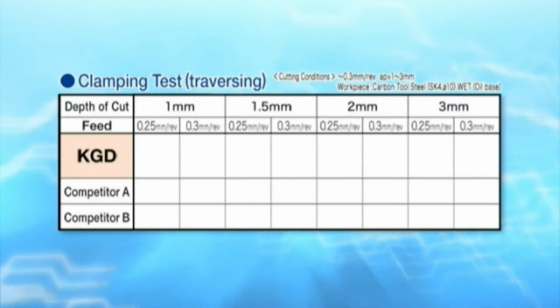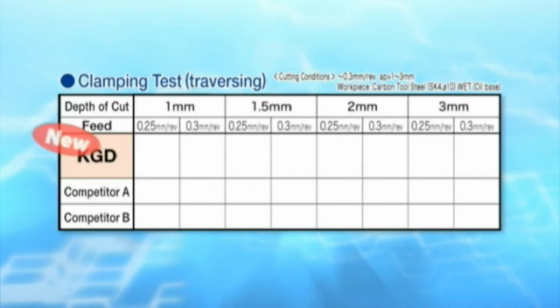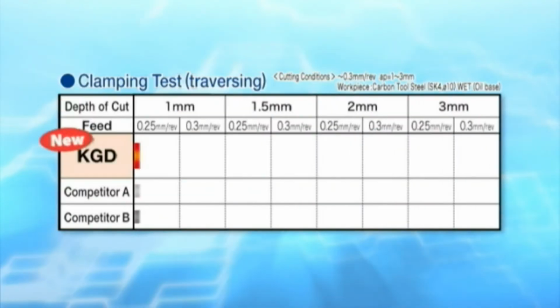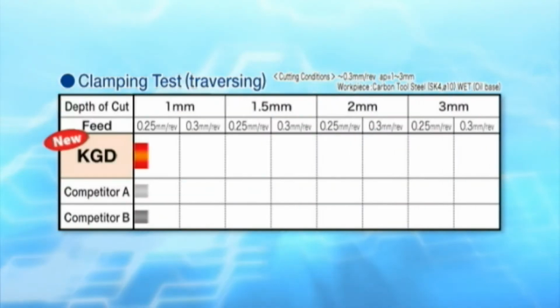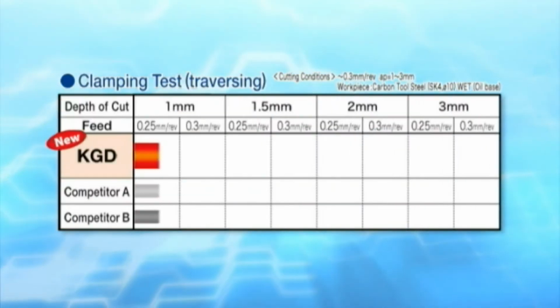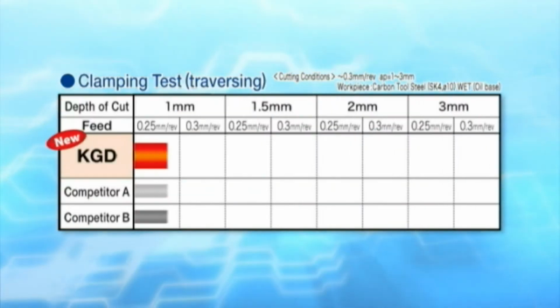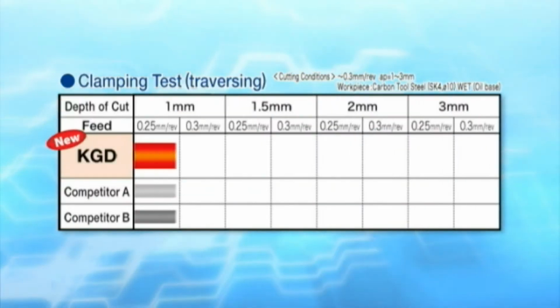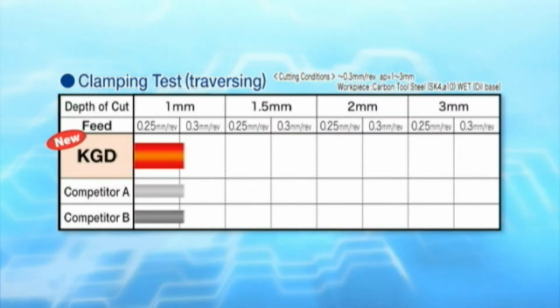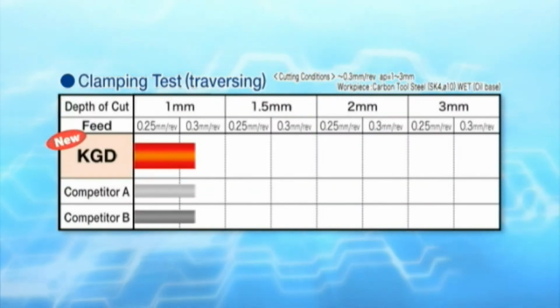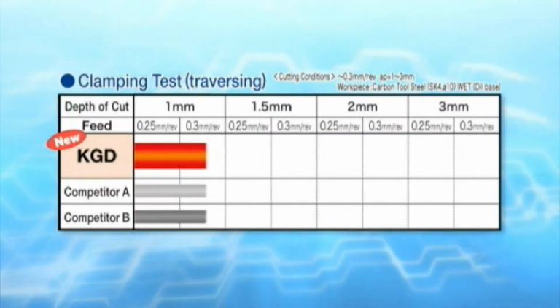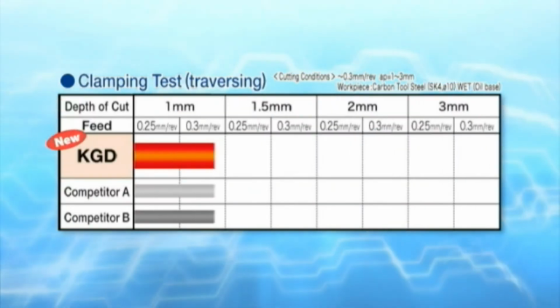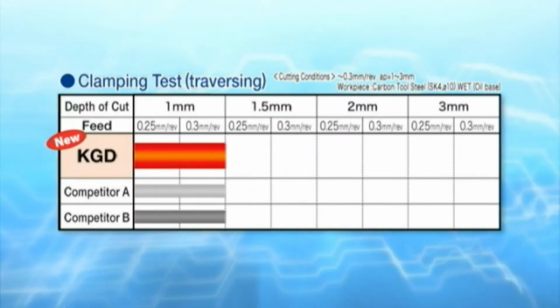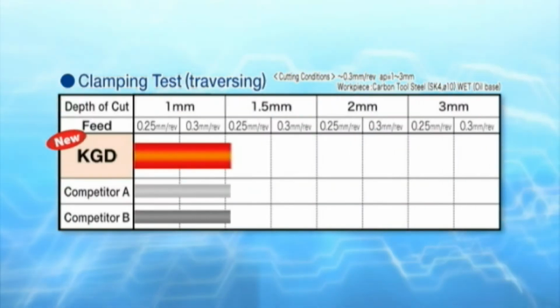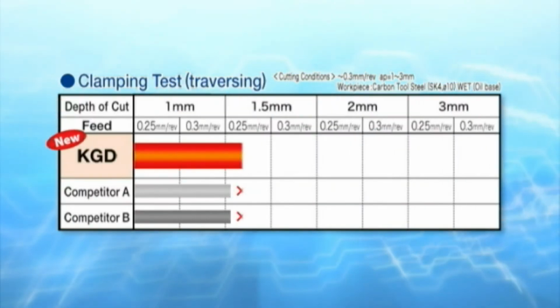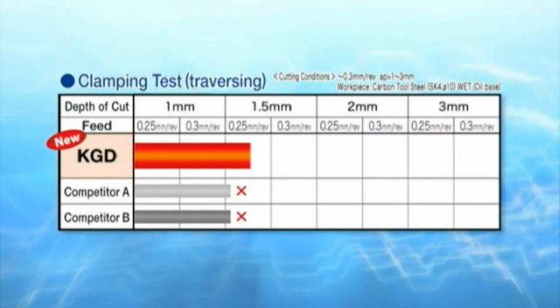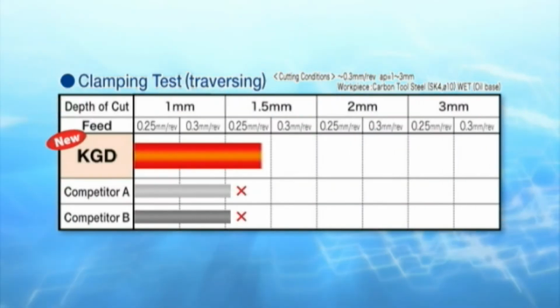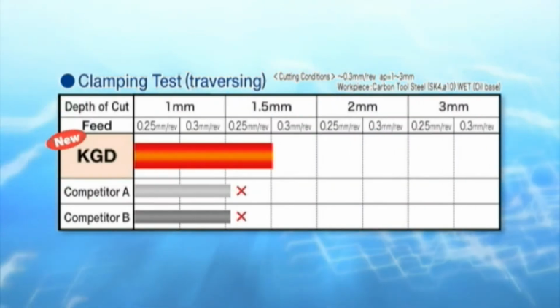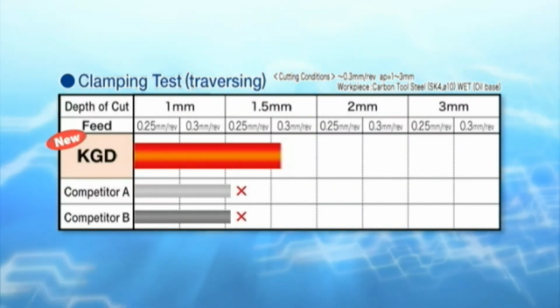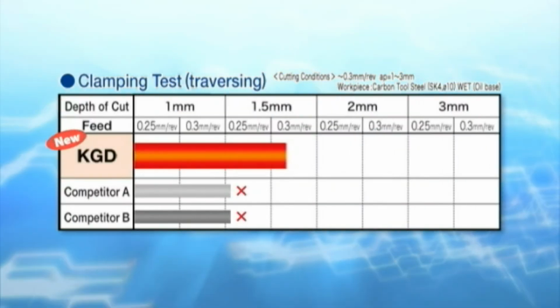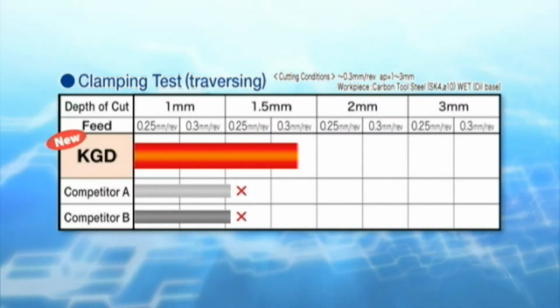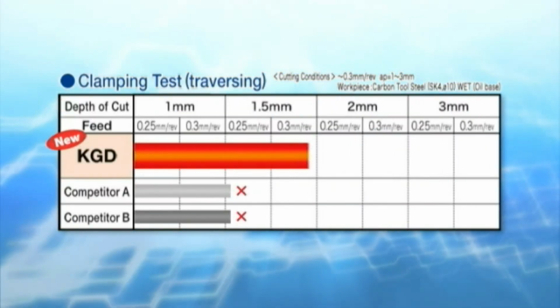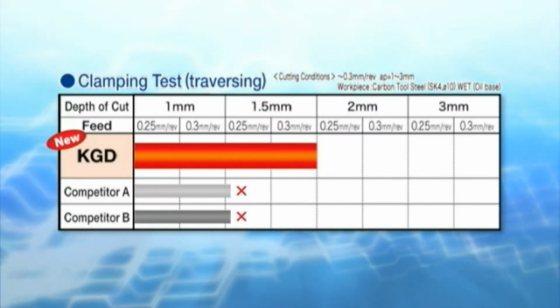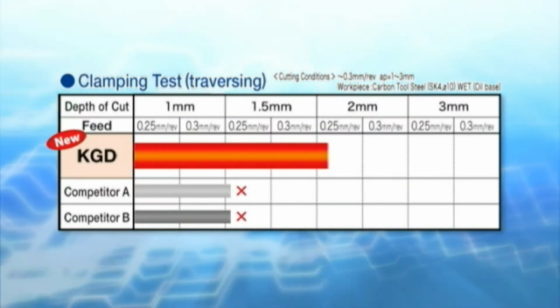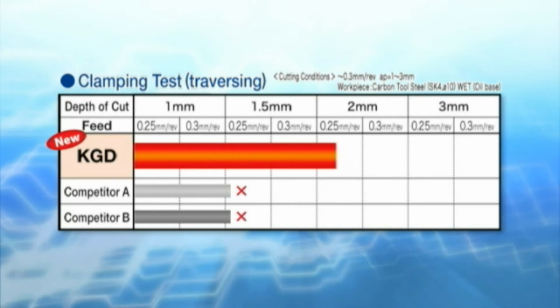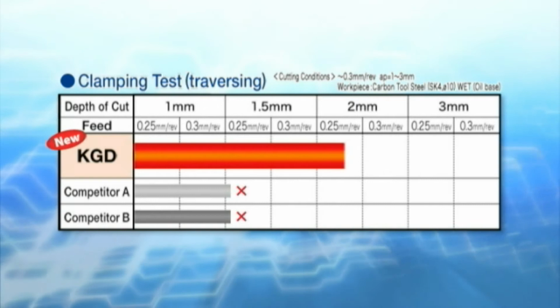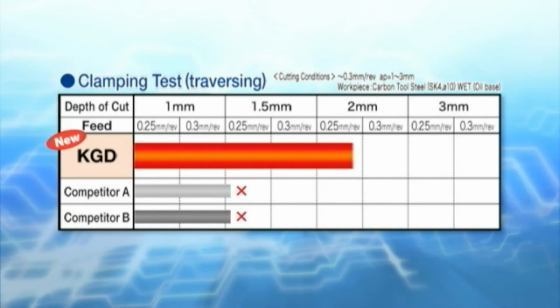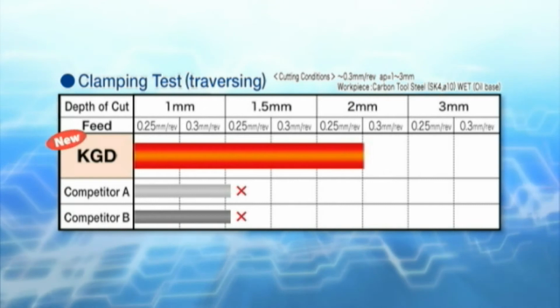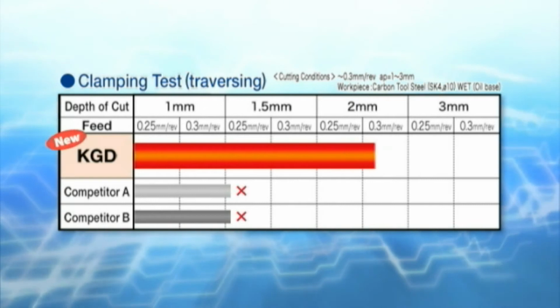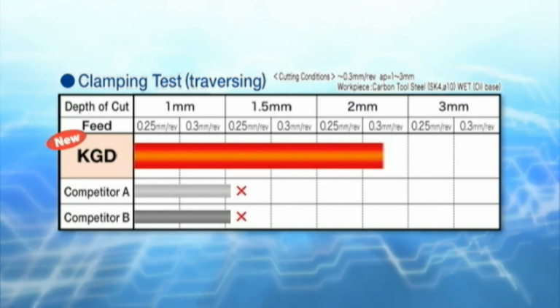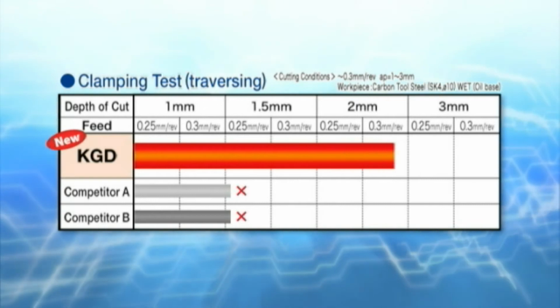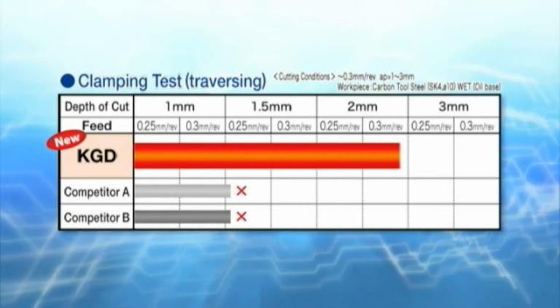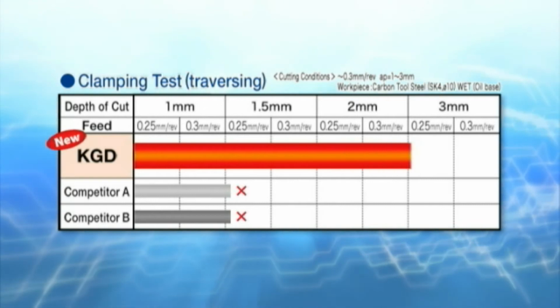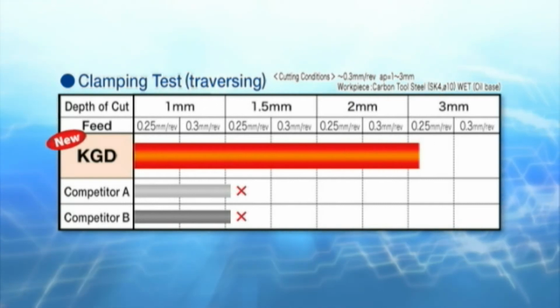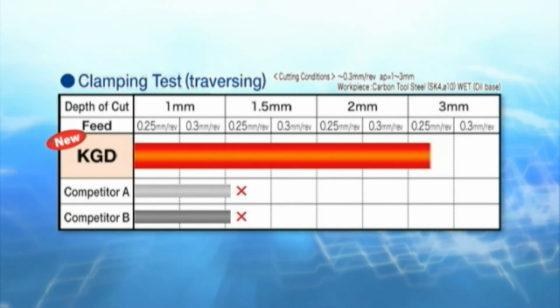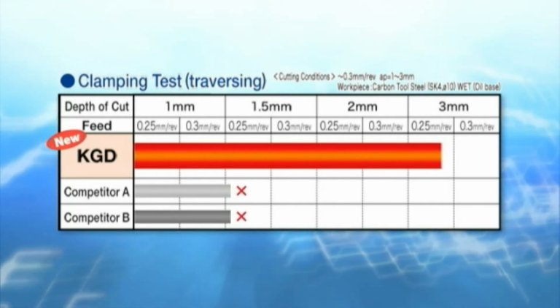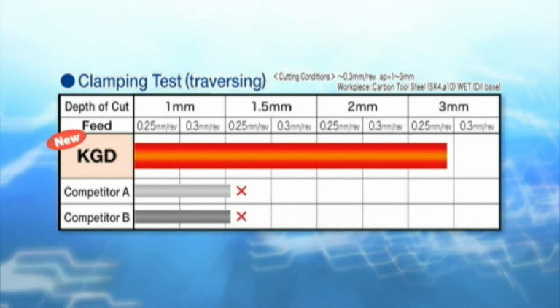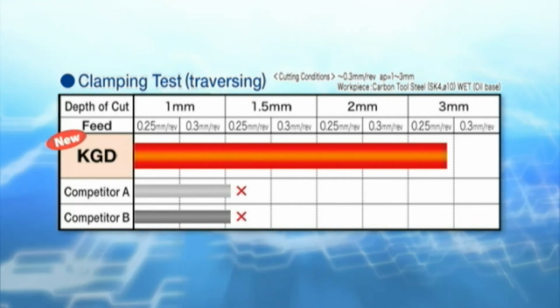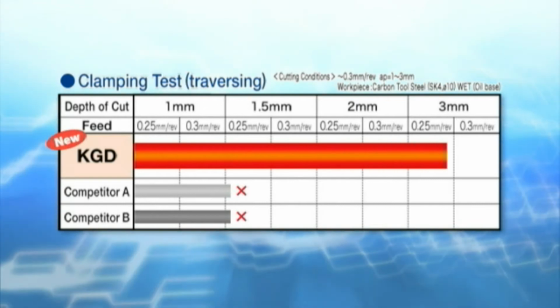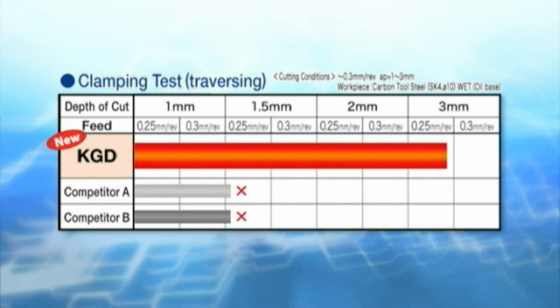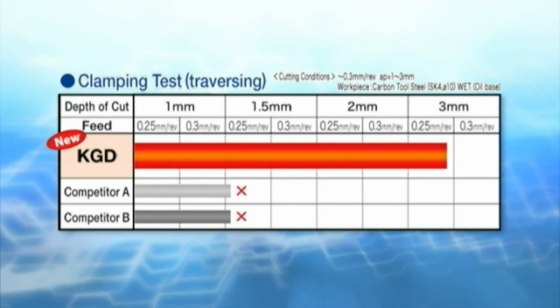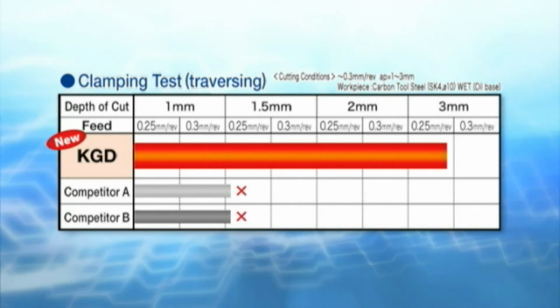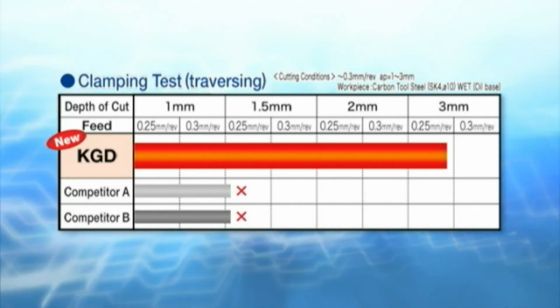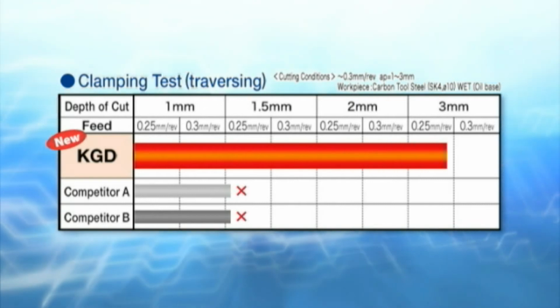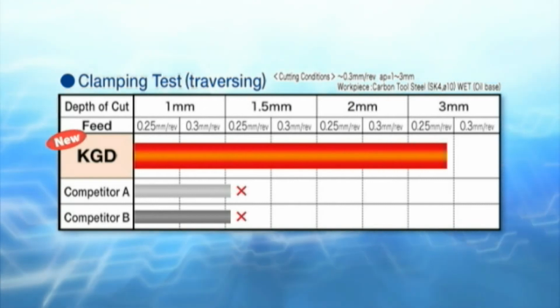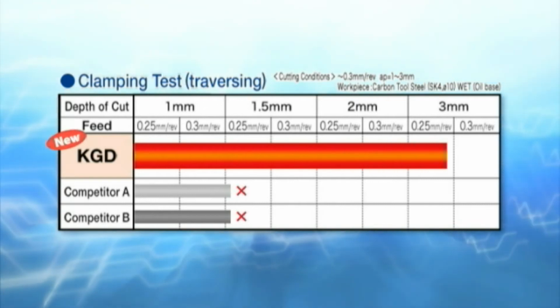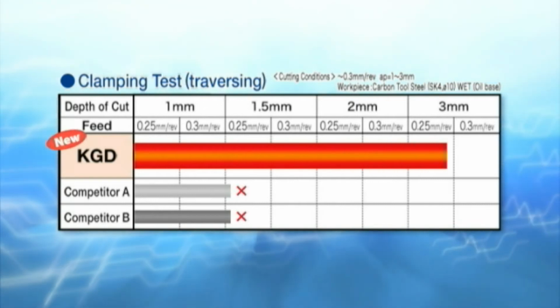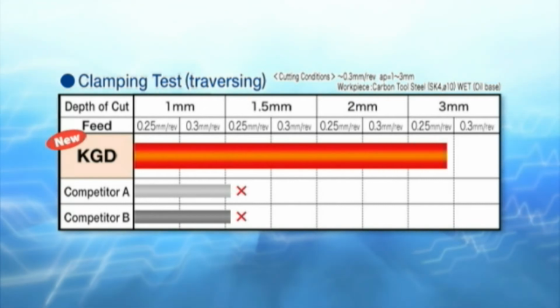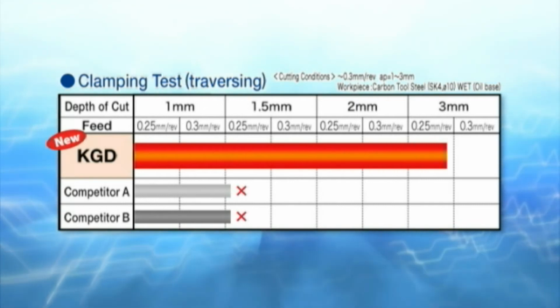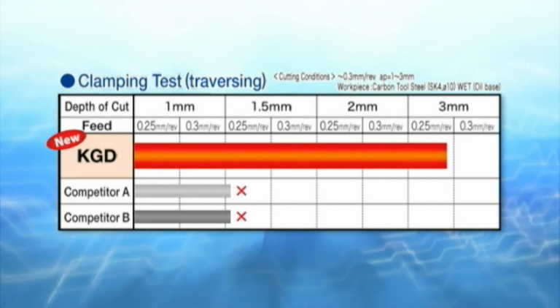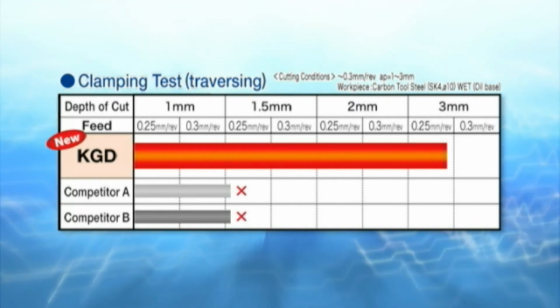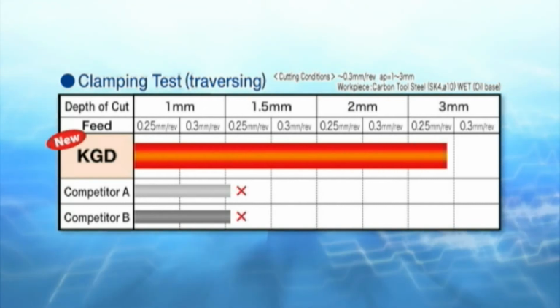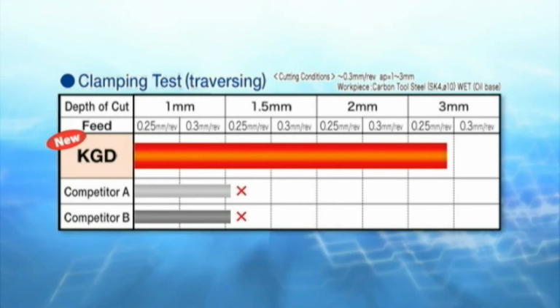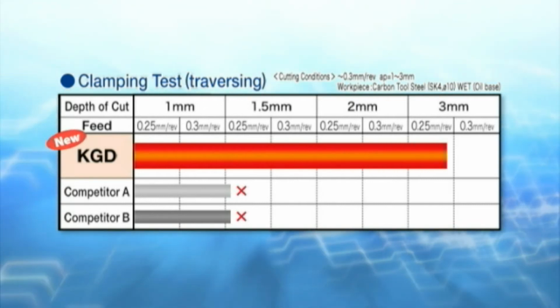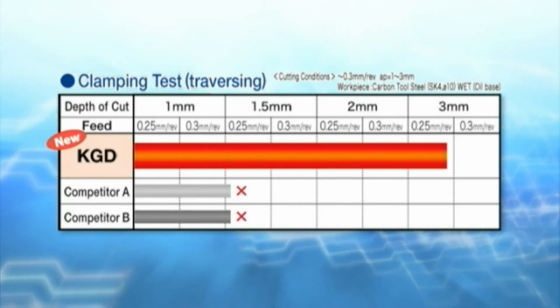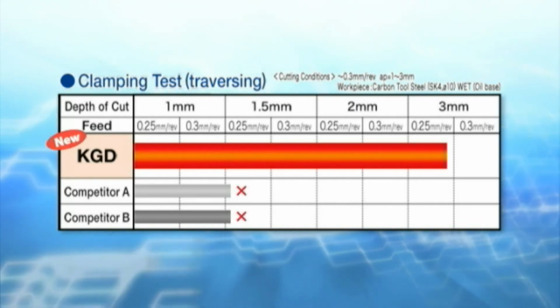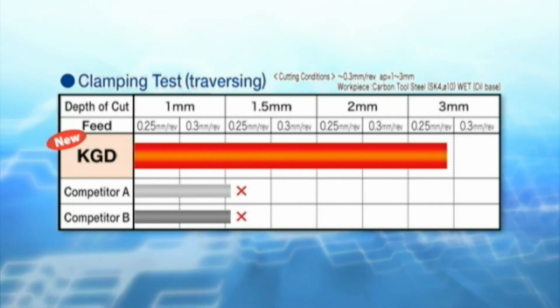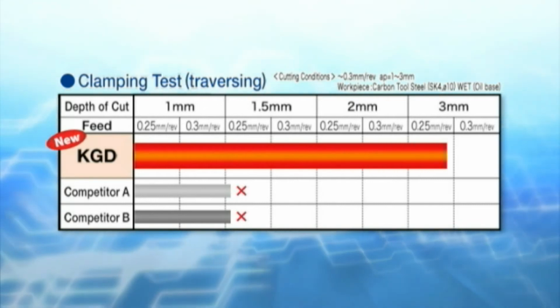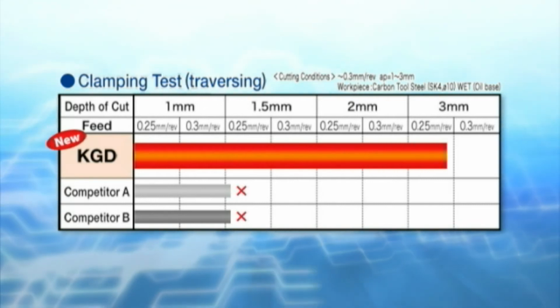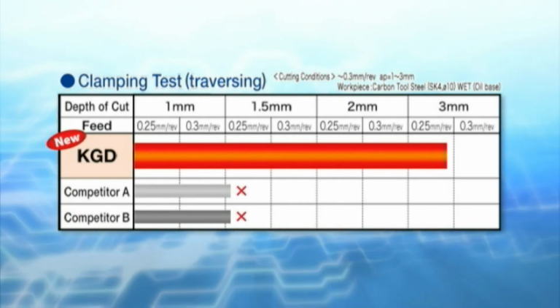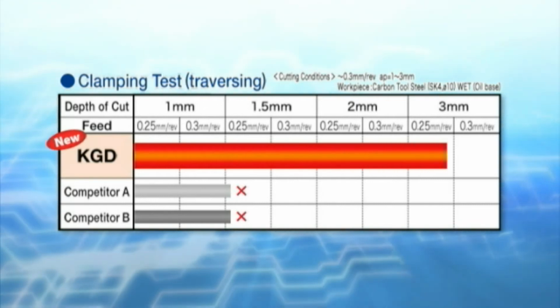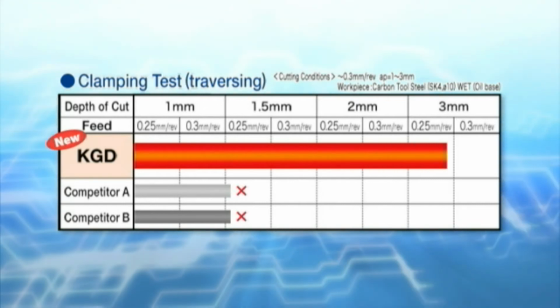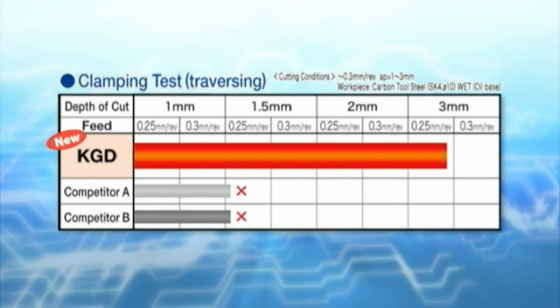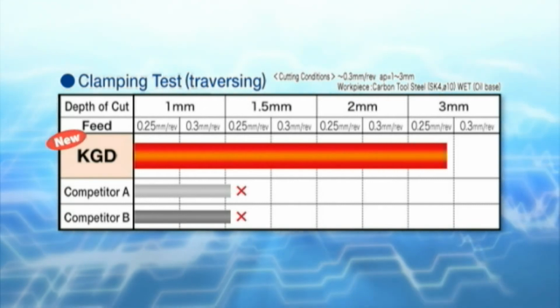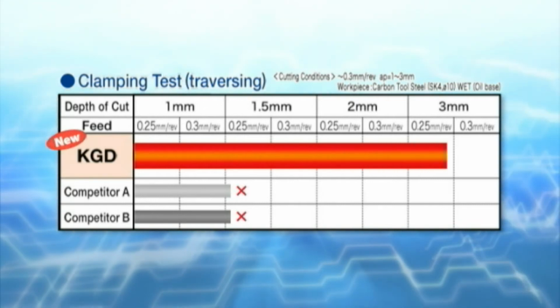Notice how the KGD holder withstands traversing at high feed rates at three times the depth of cut before the insert becomes displaced.